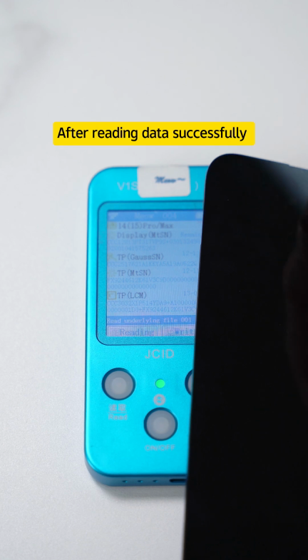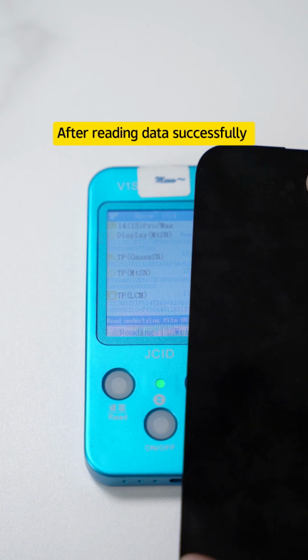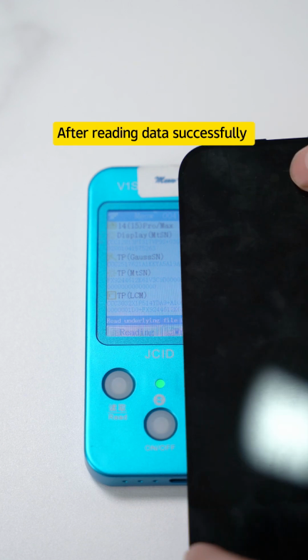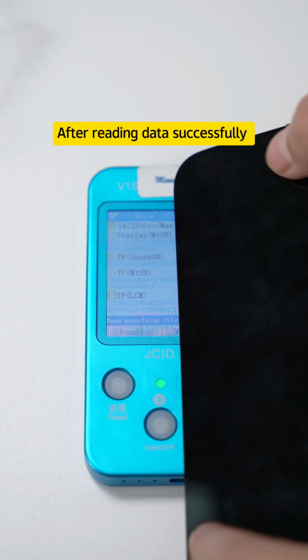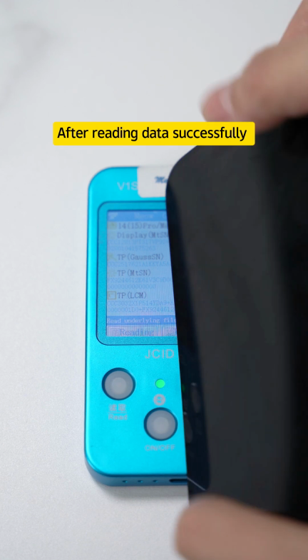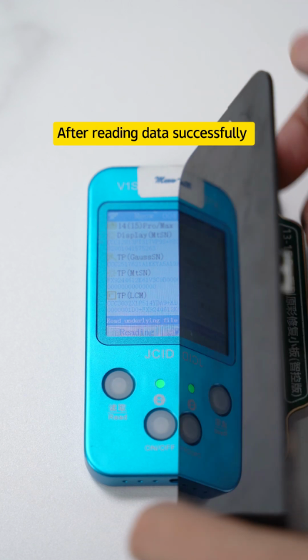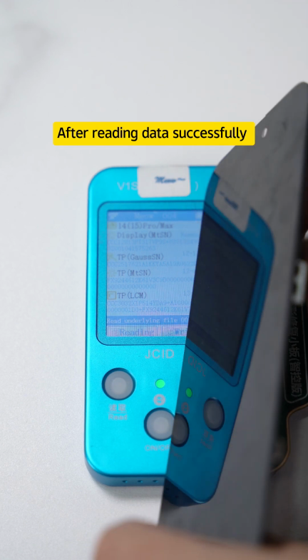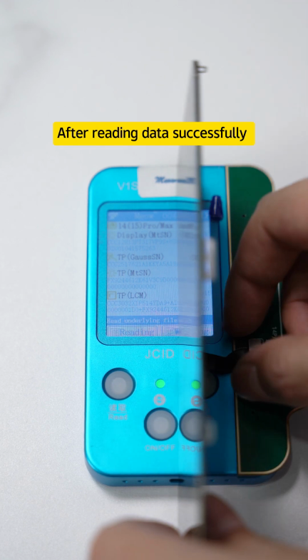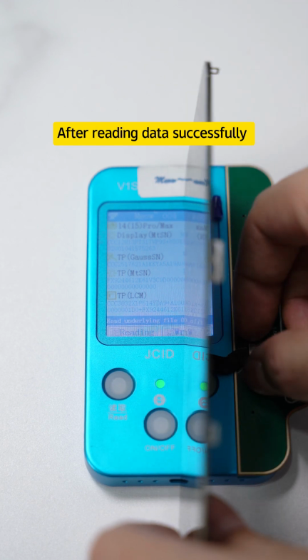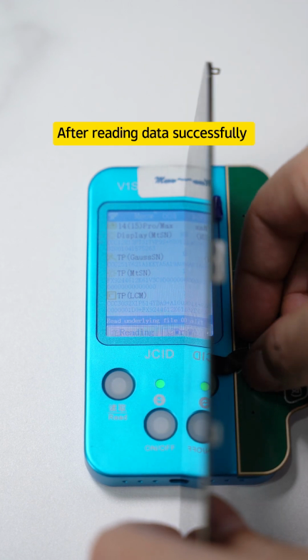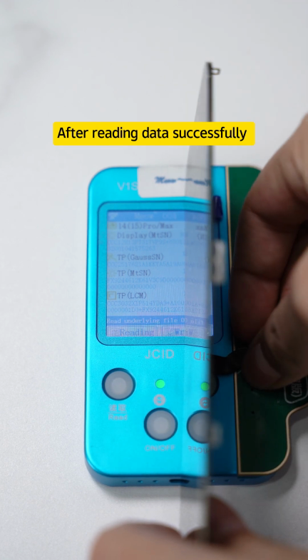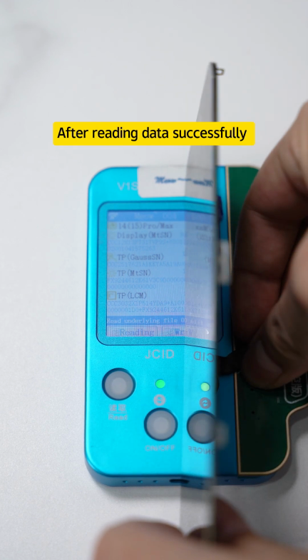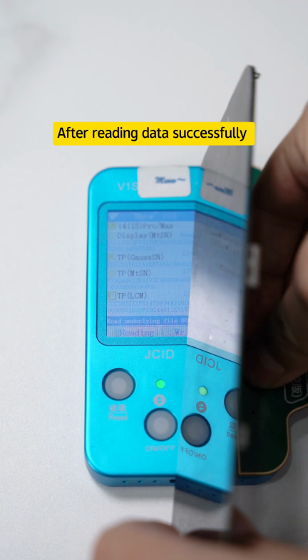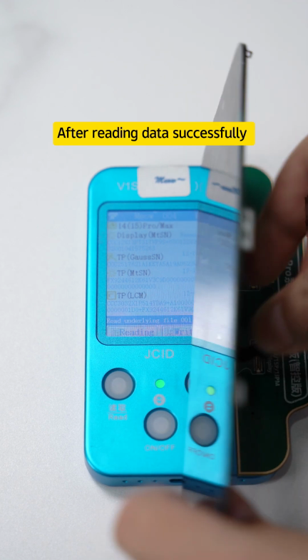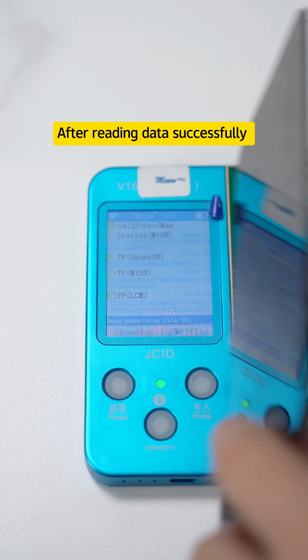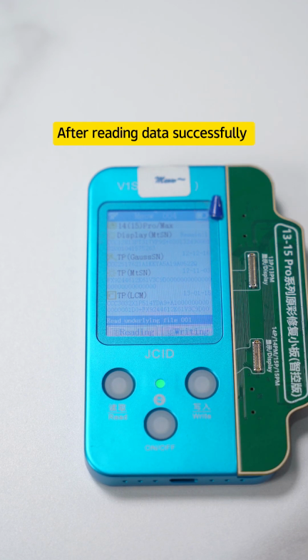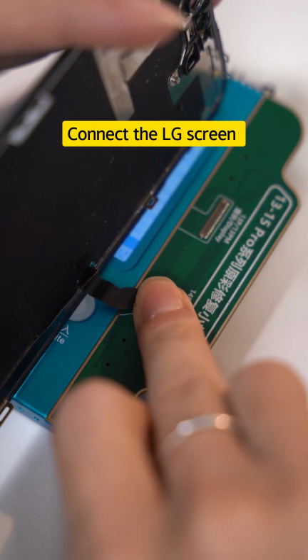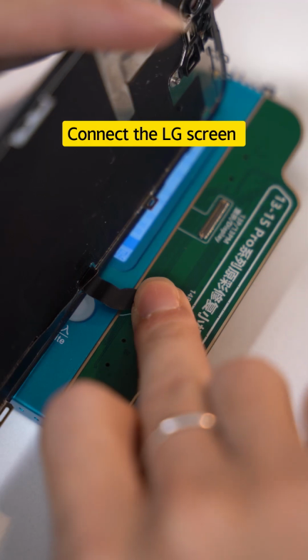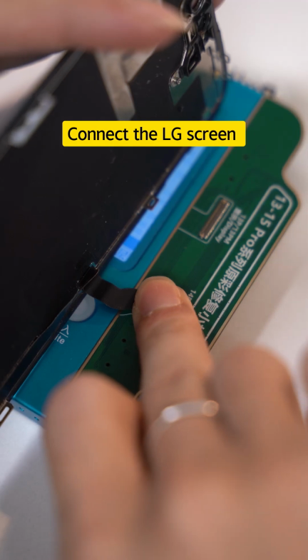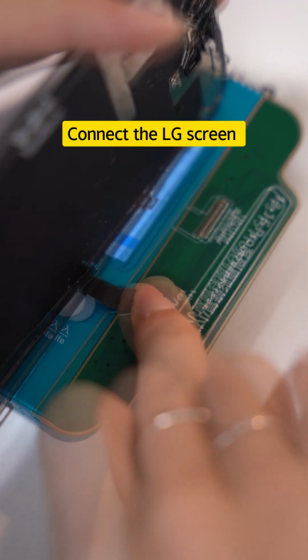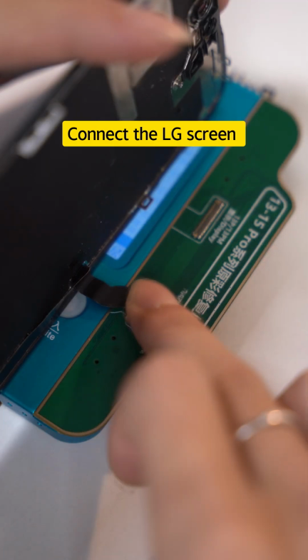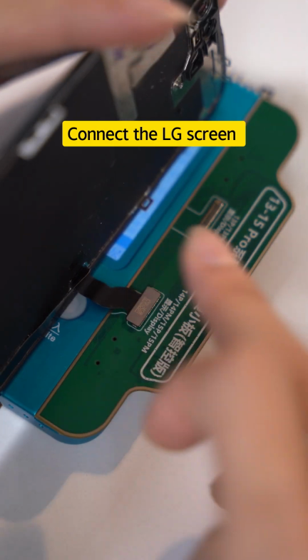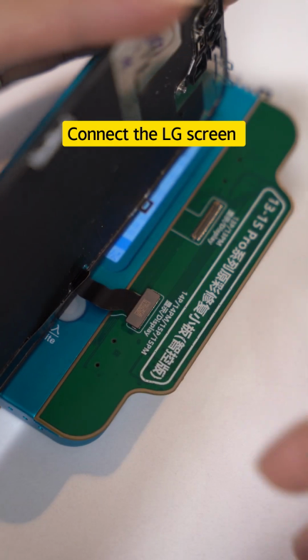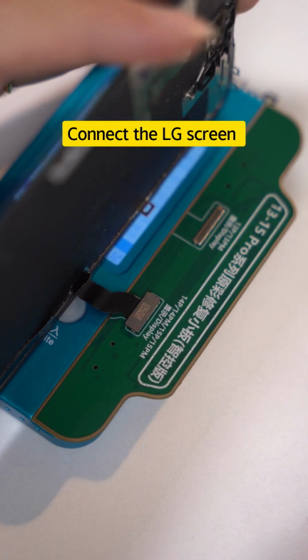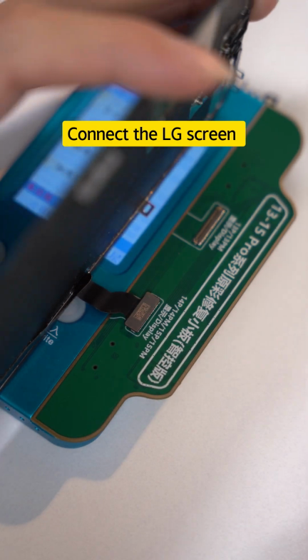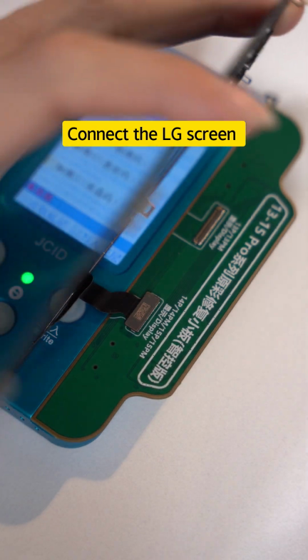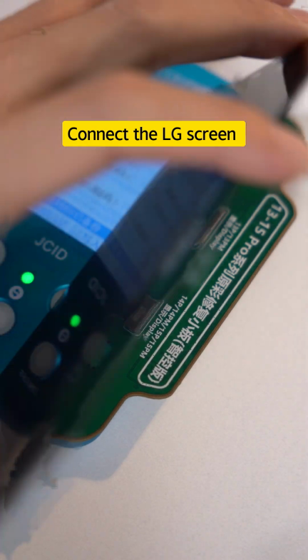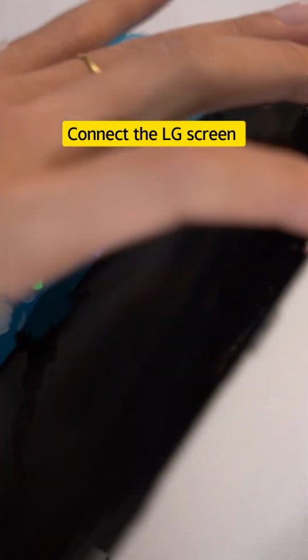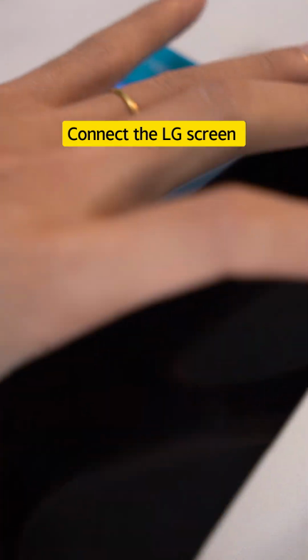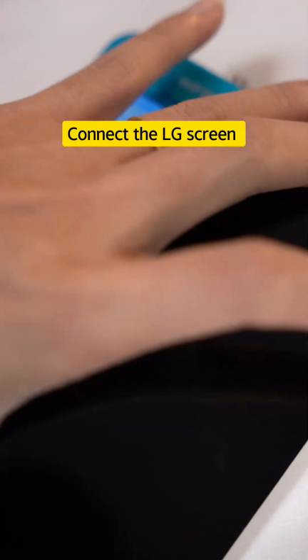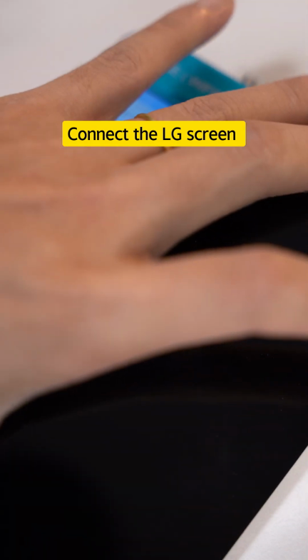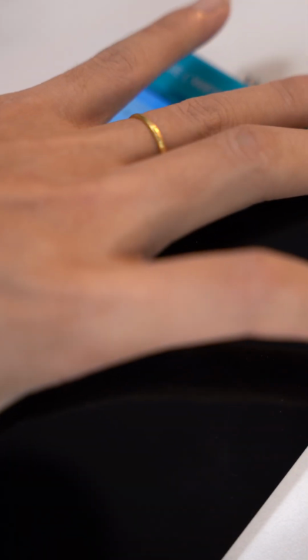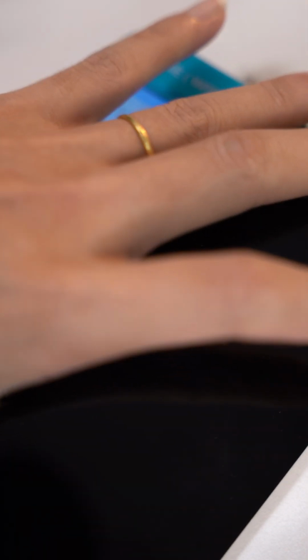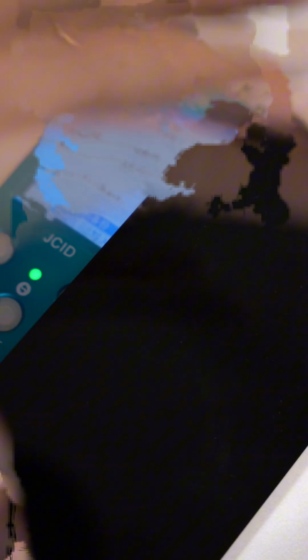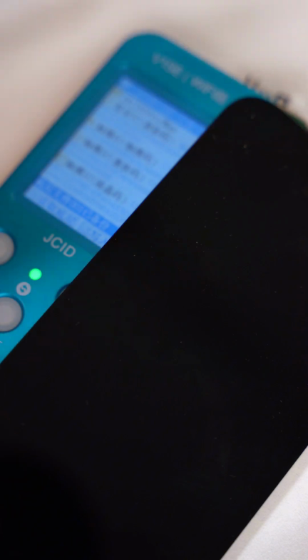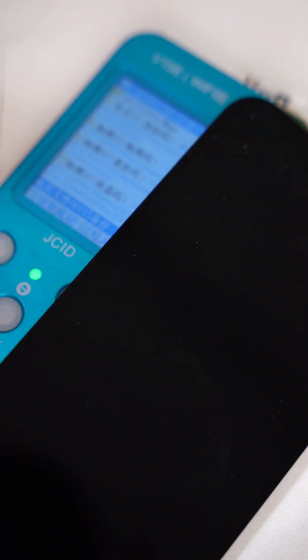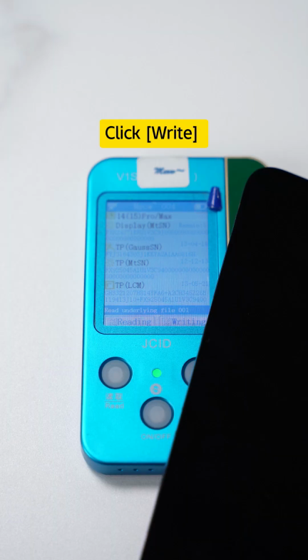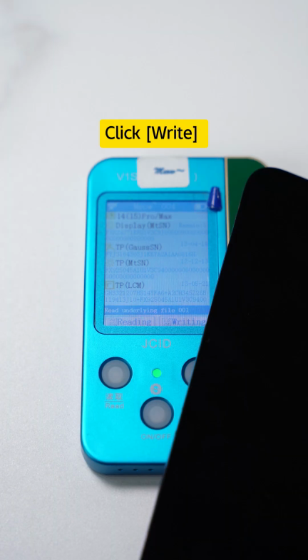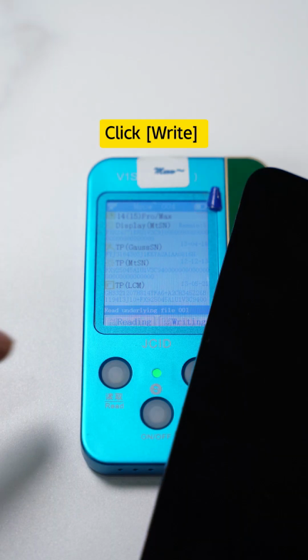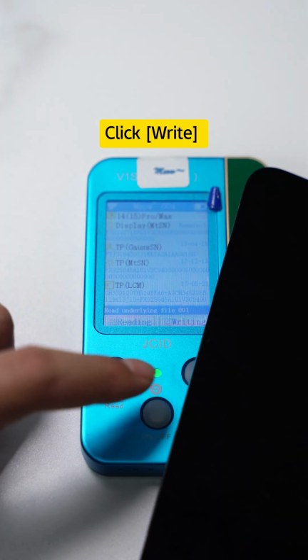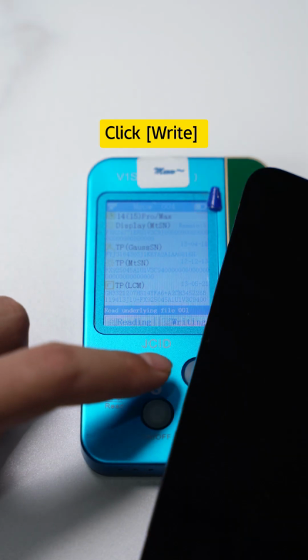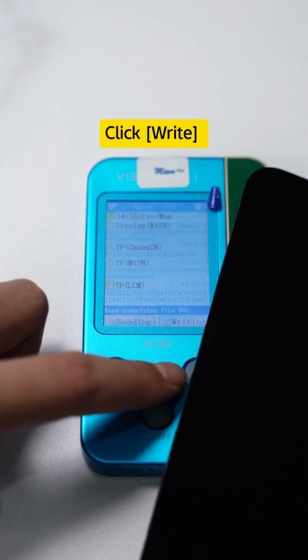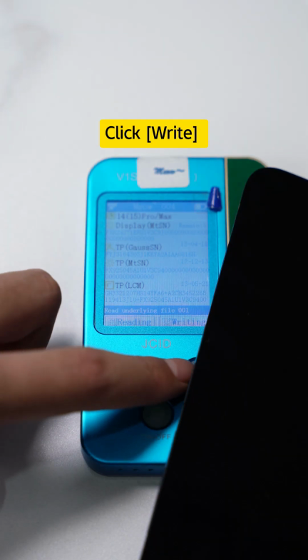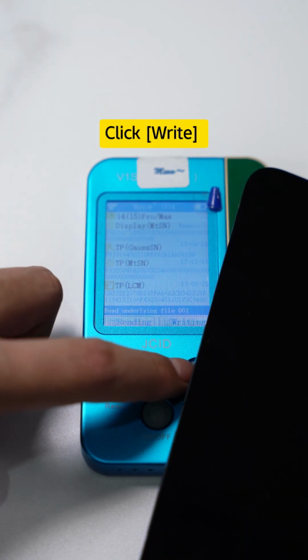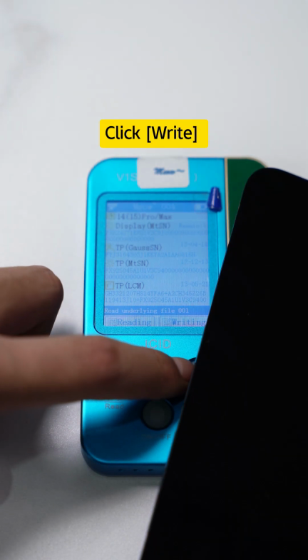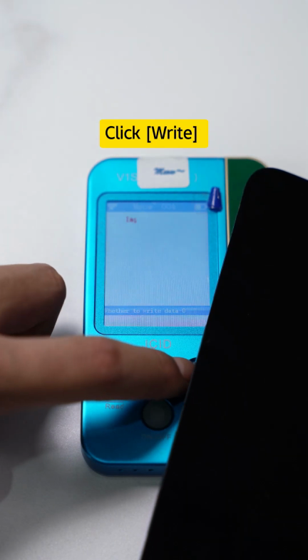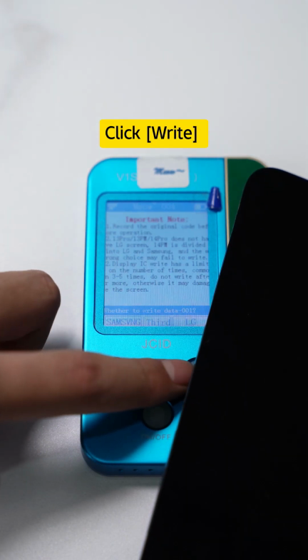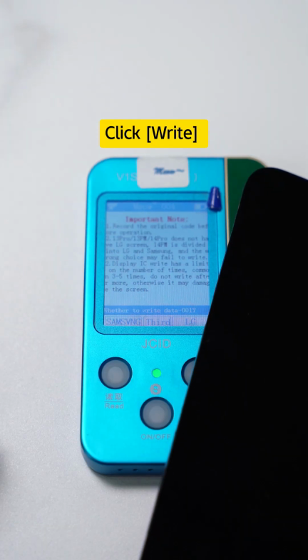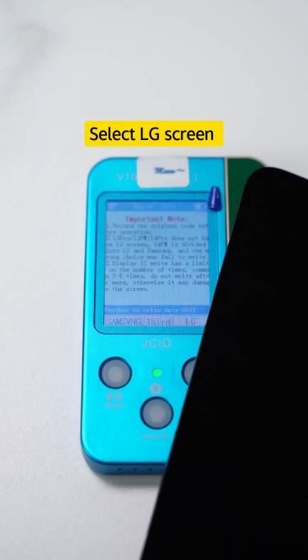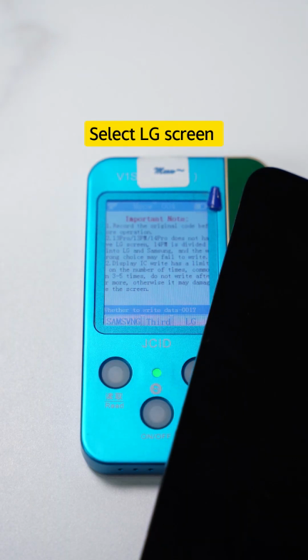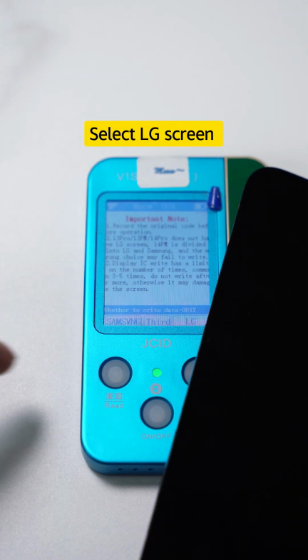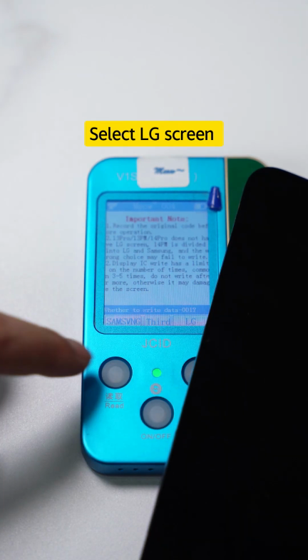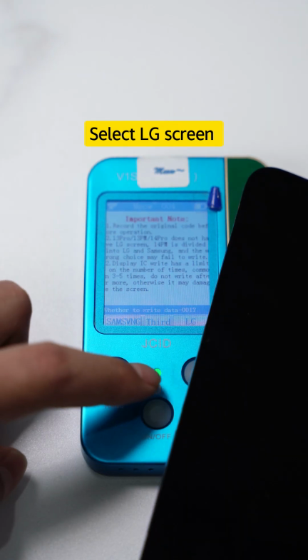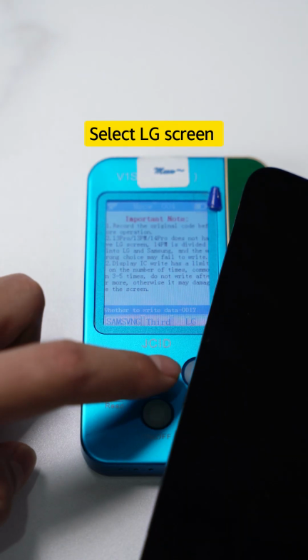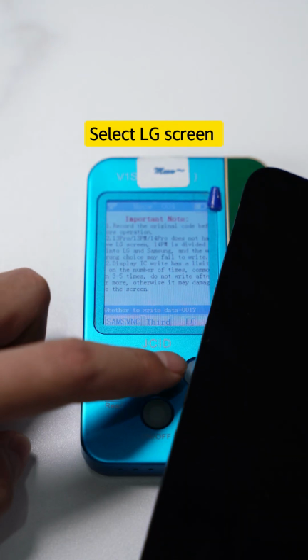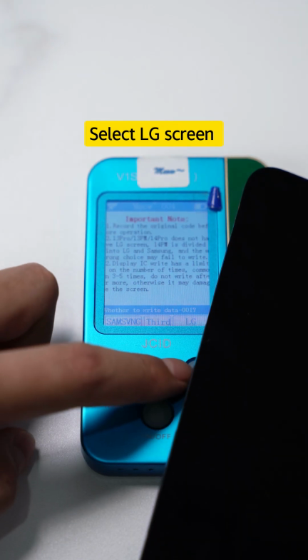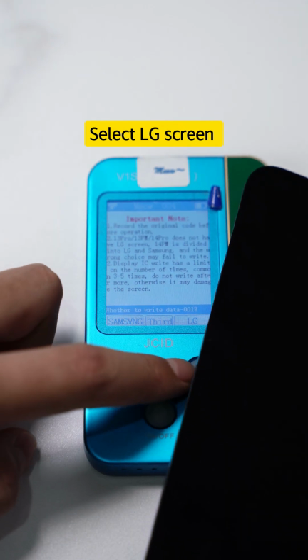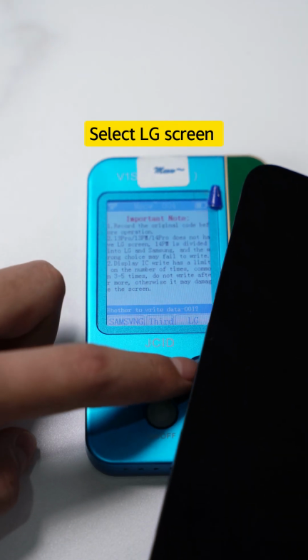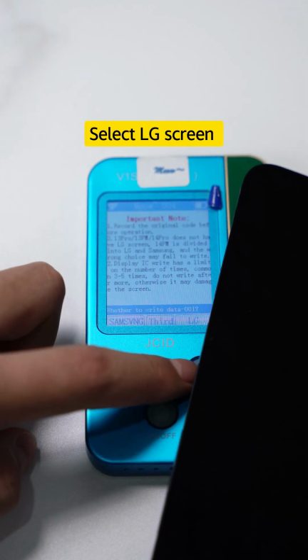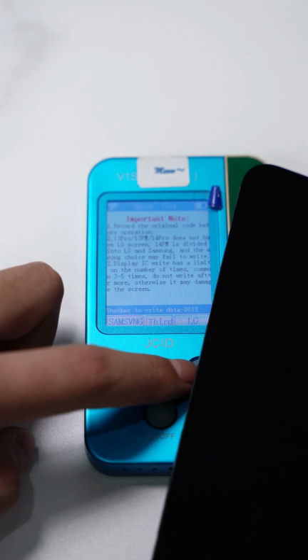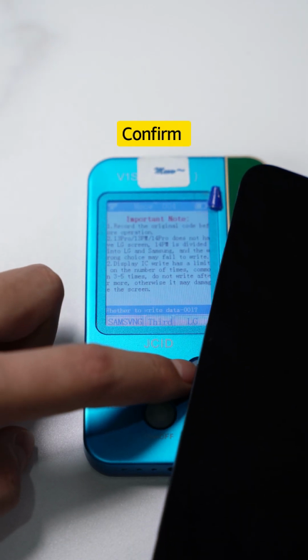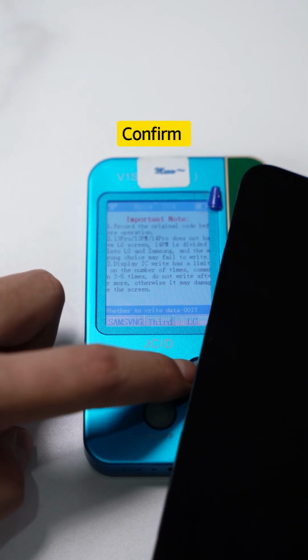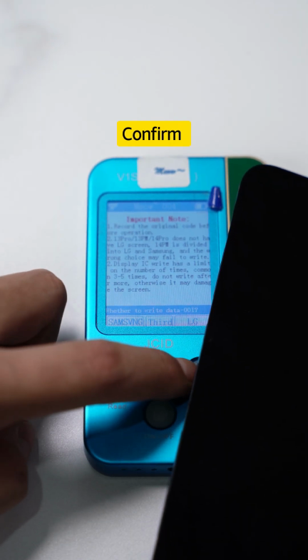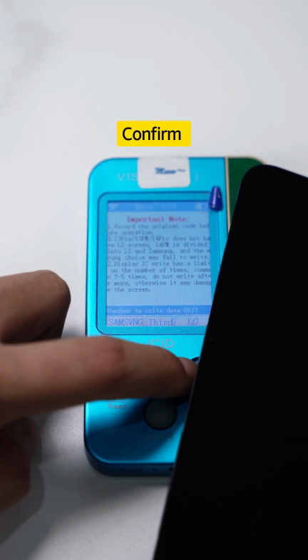After reading data successfully, connect the LG screen. Click, select LG screen, and confirm.